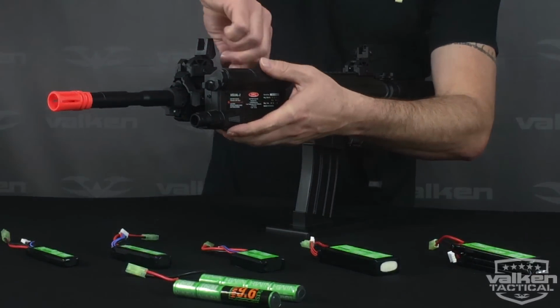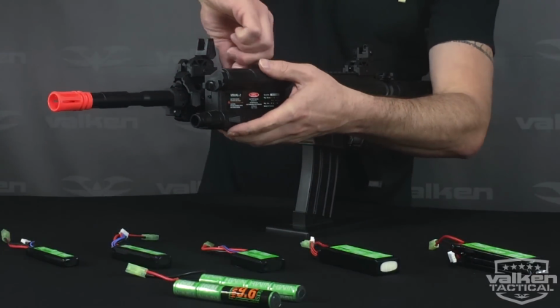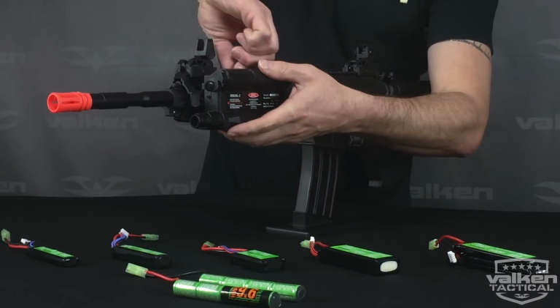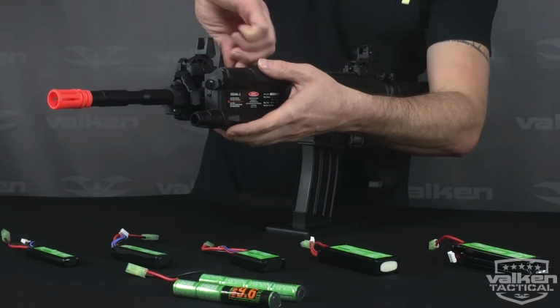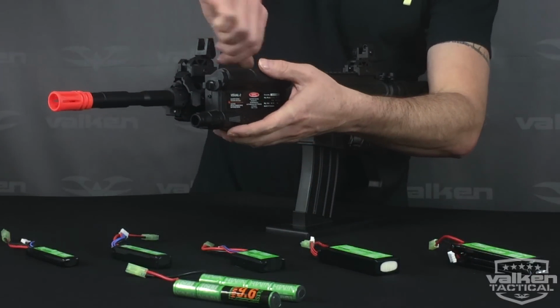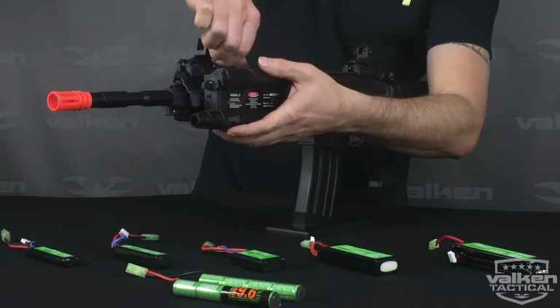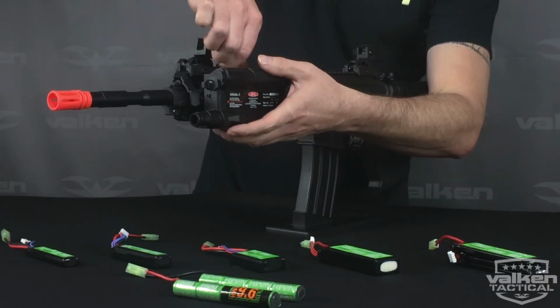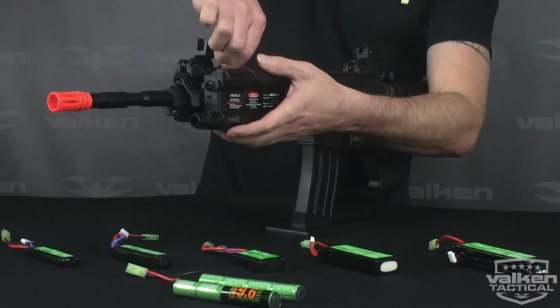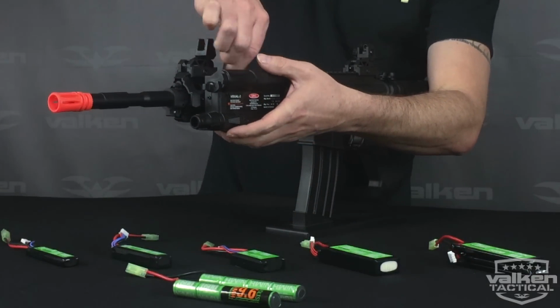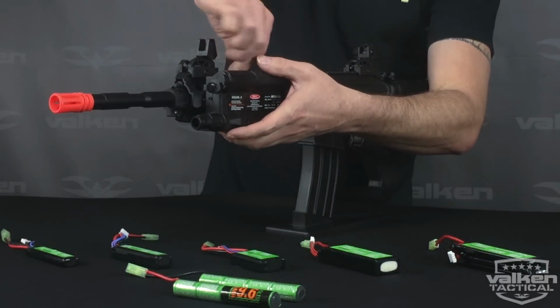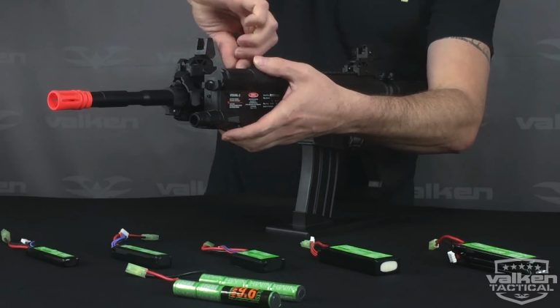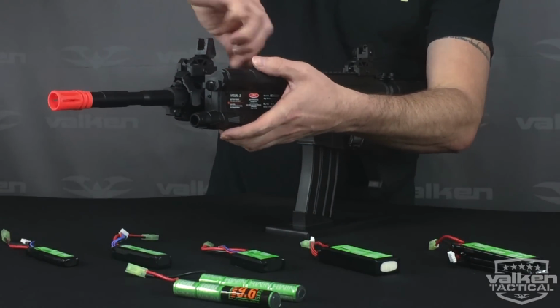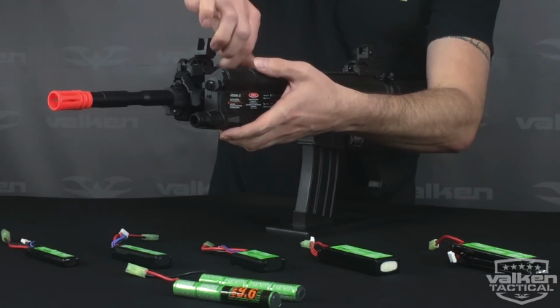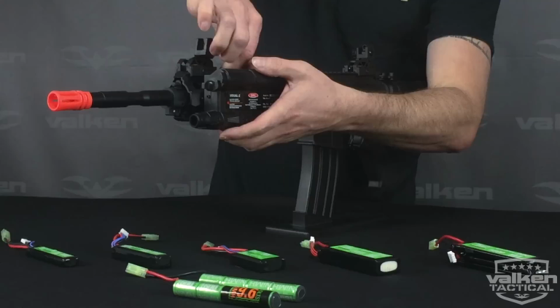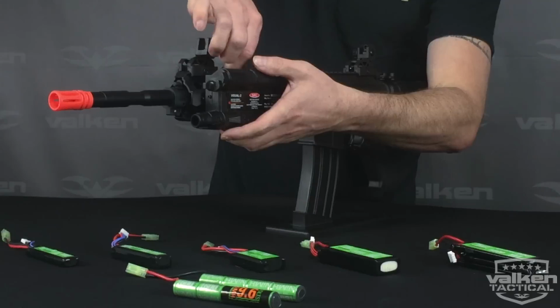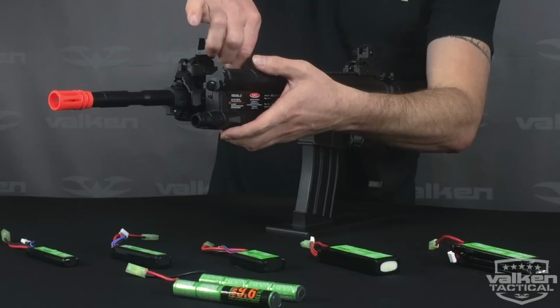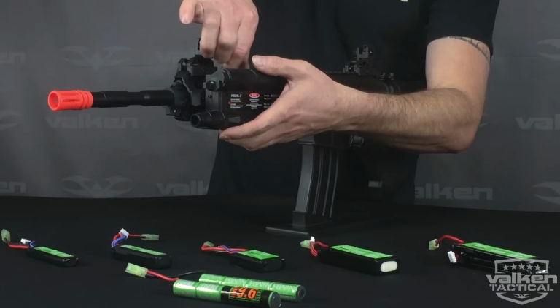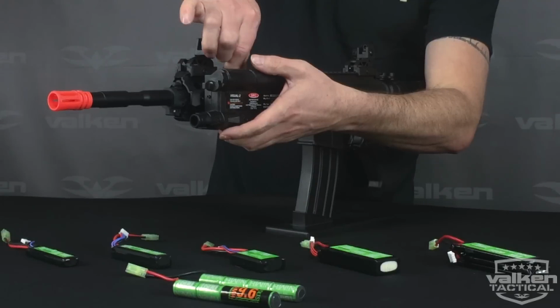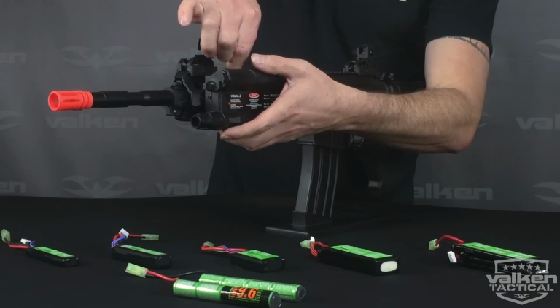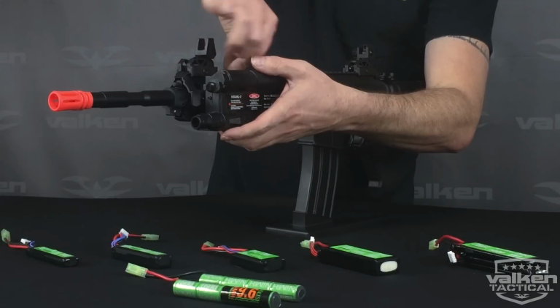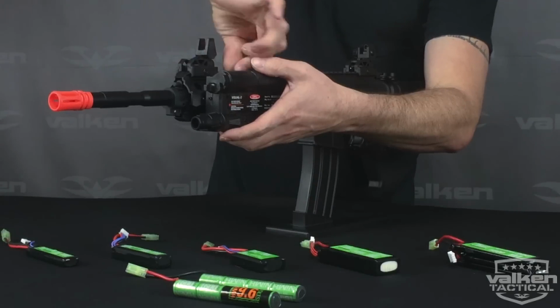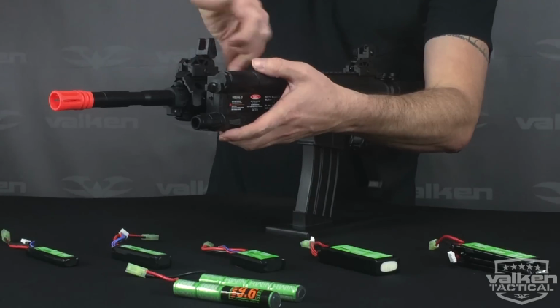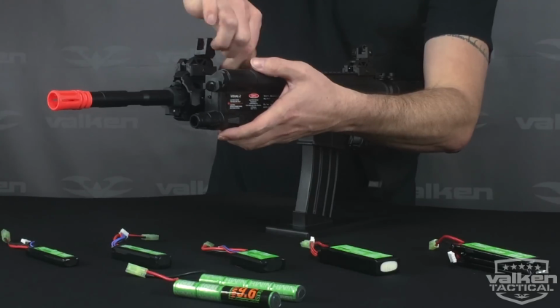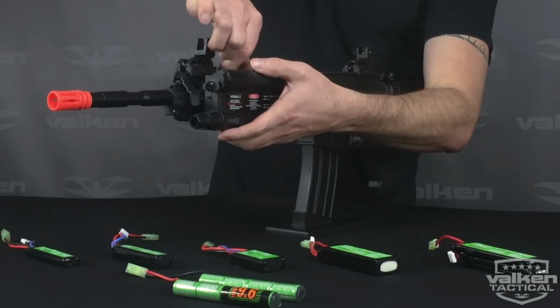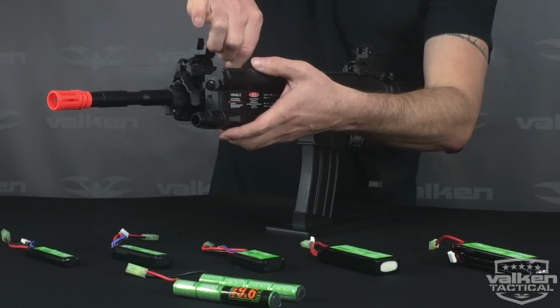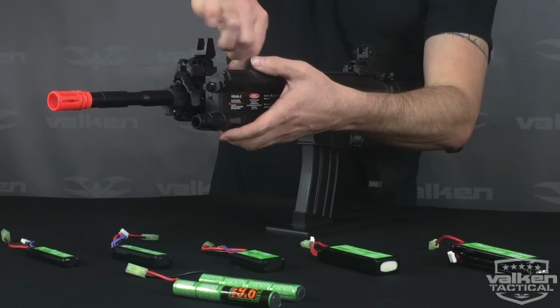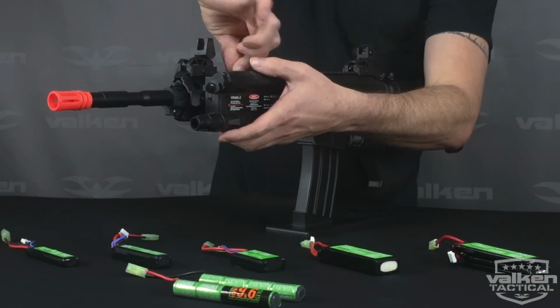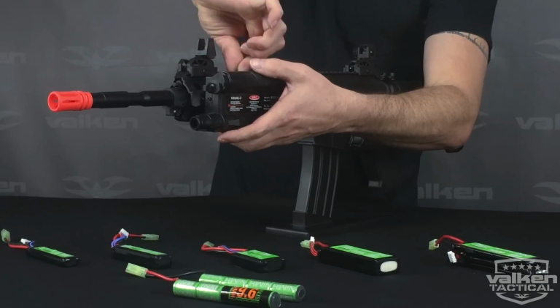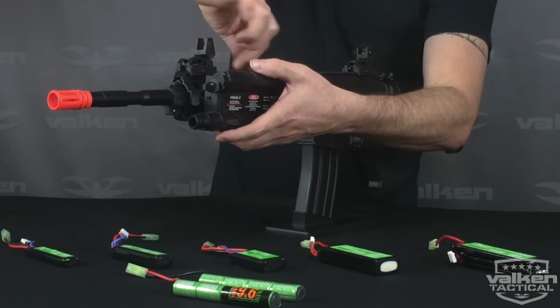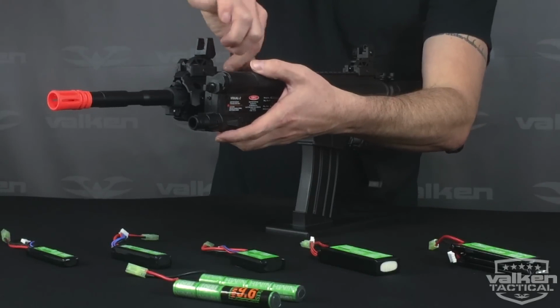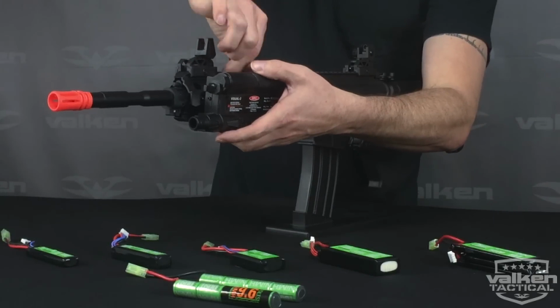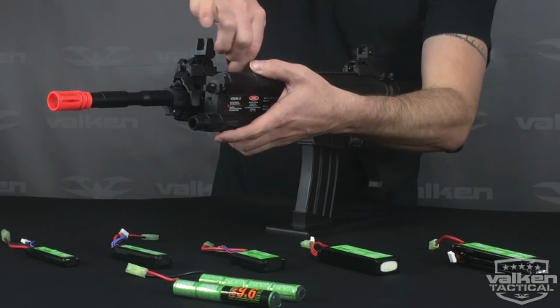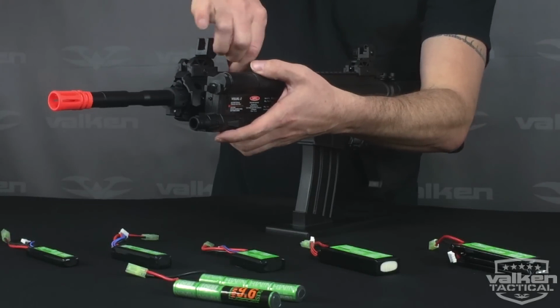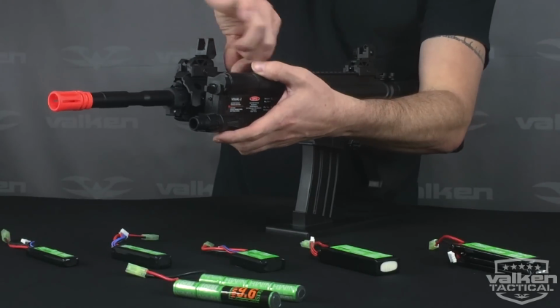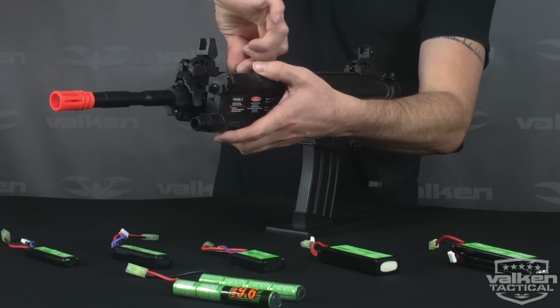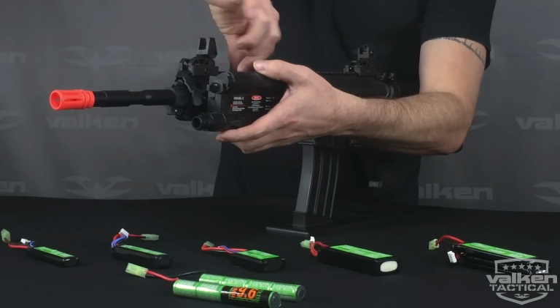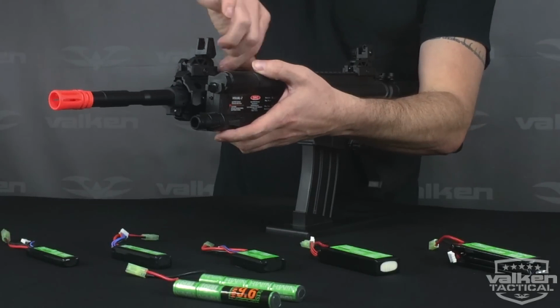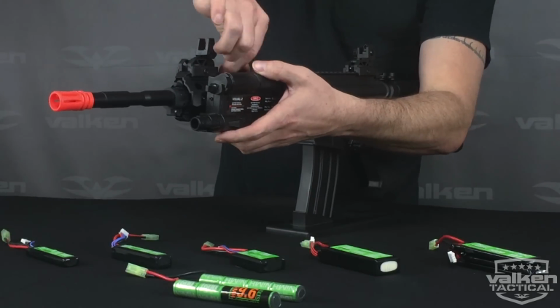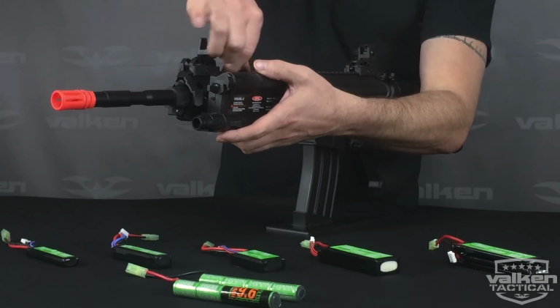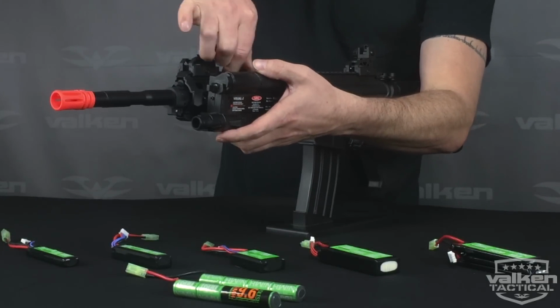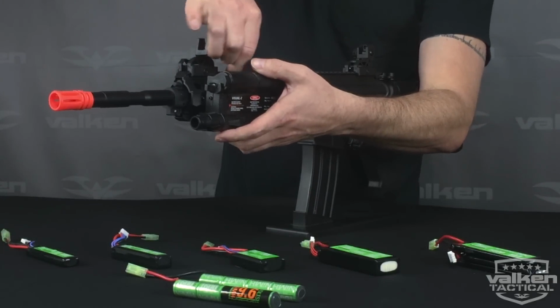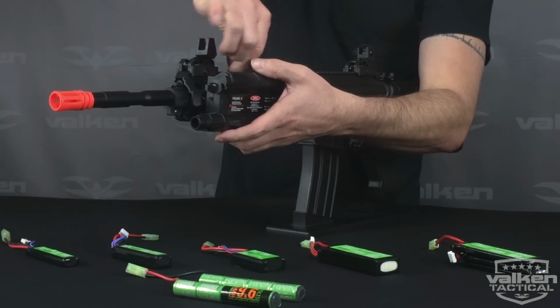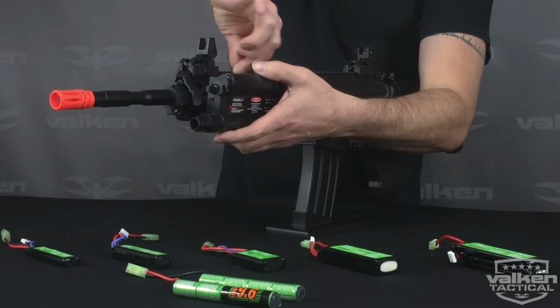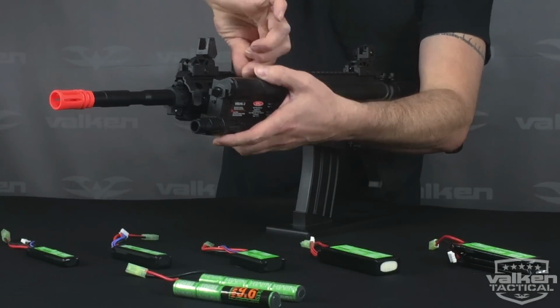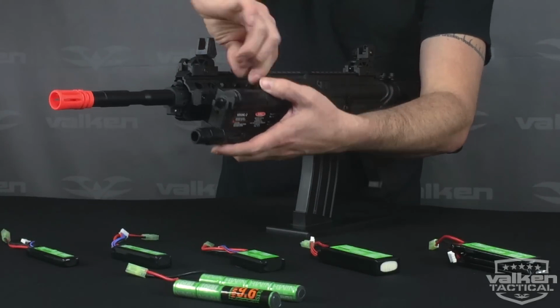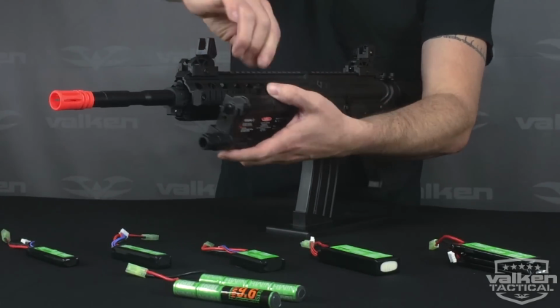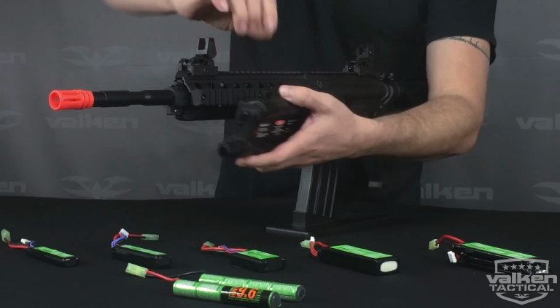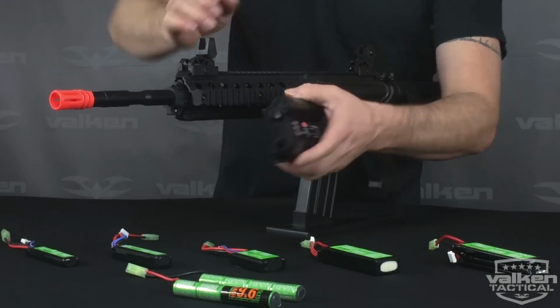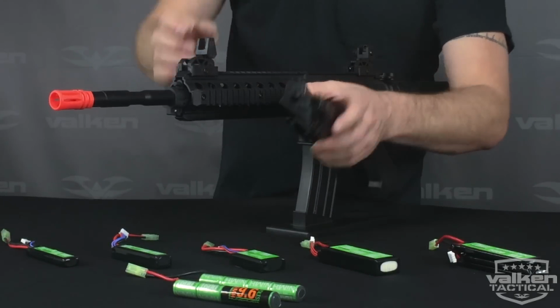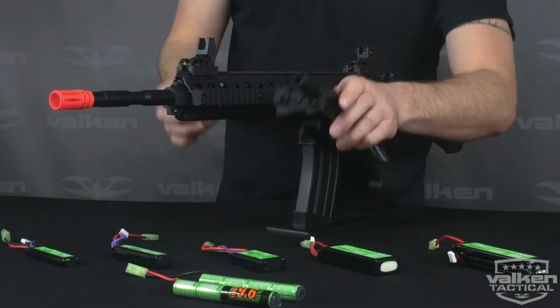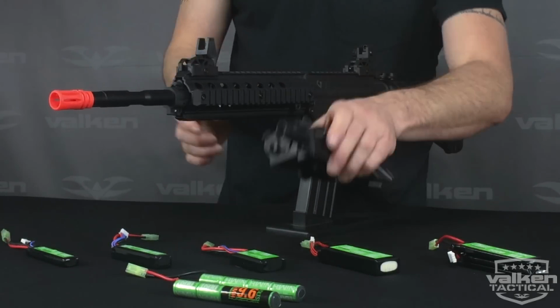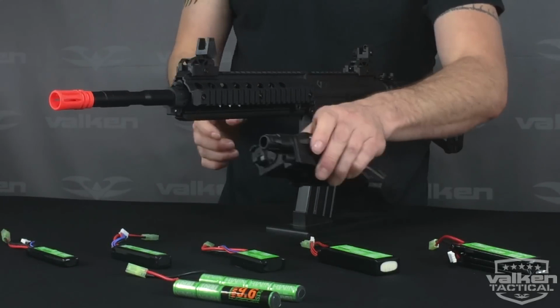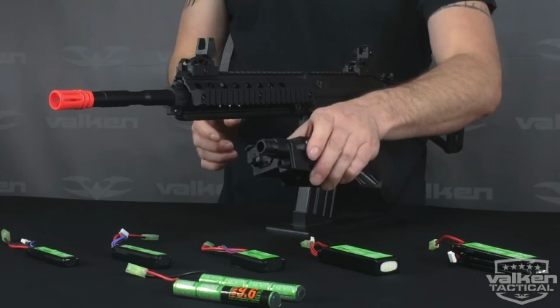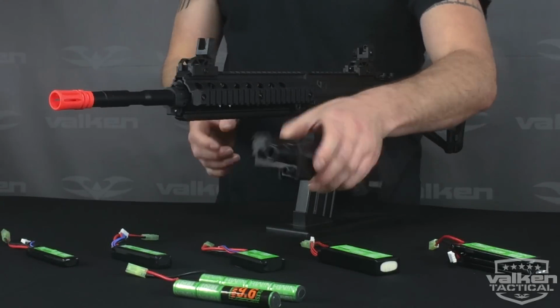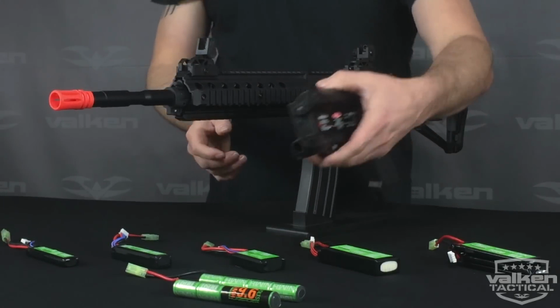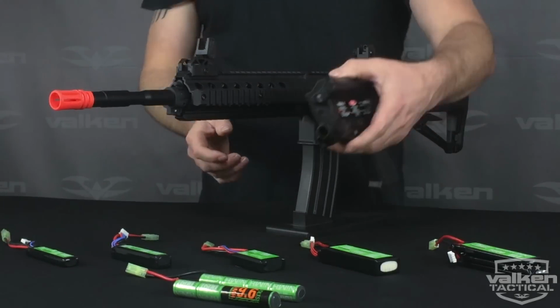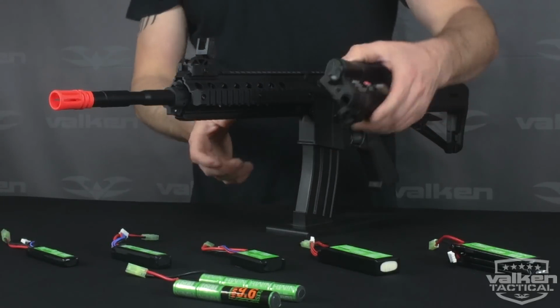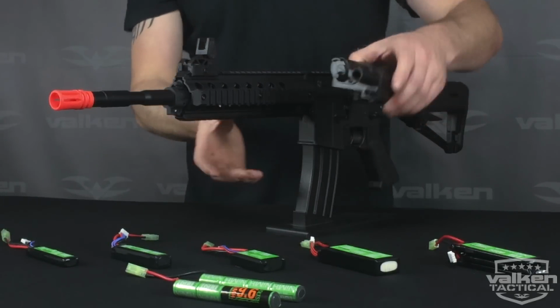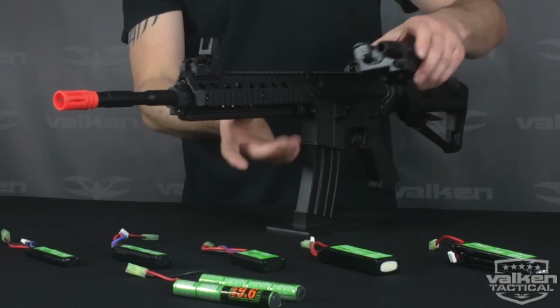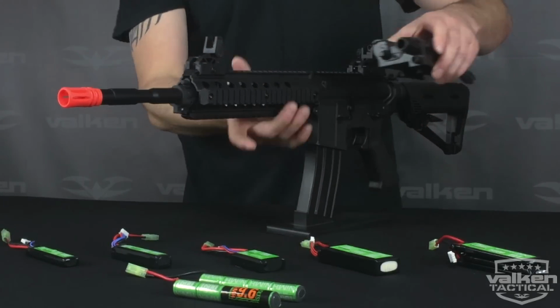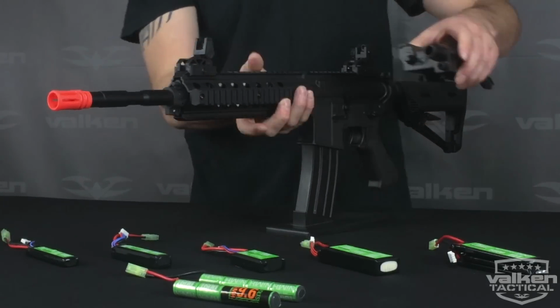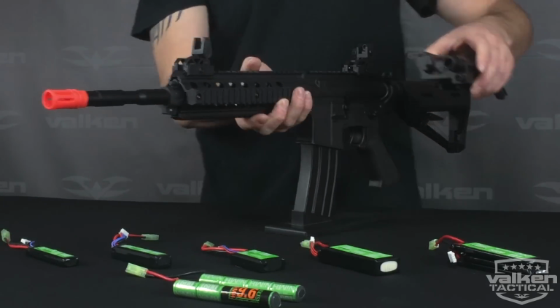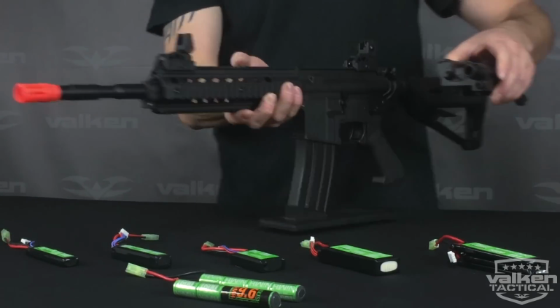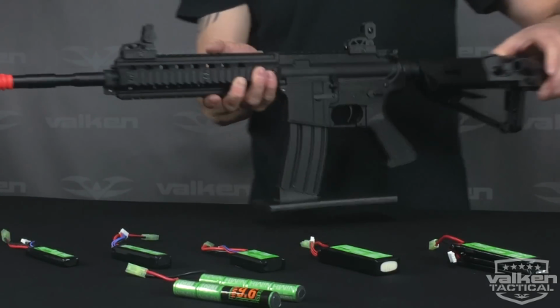It has a clamping system that allows you to bolt it on the side or top of your rifle like so.